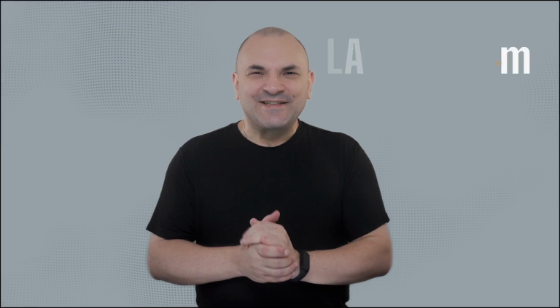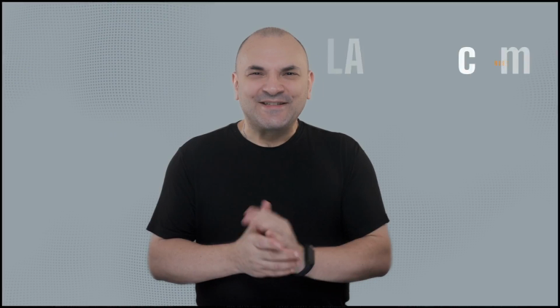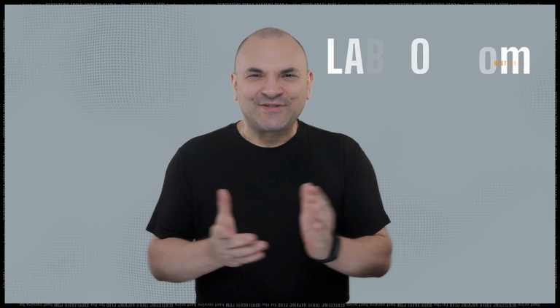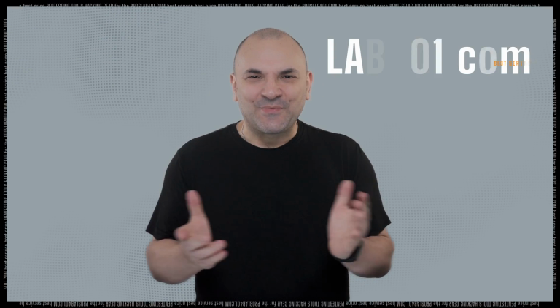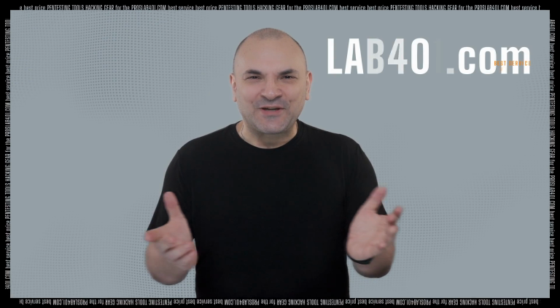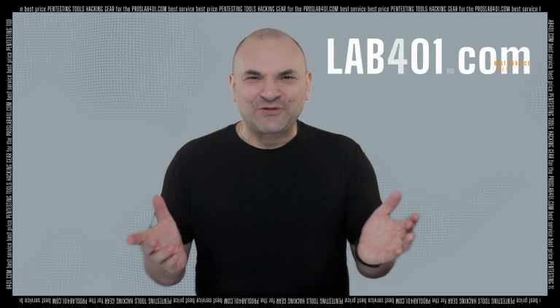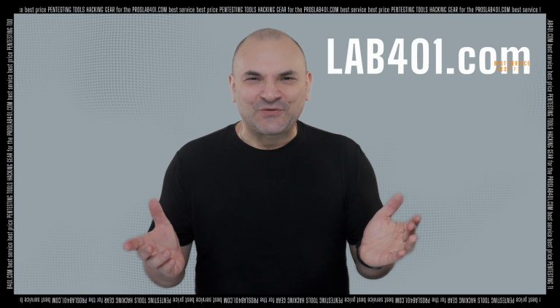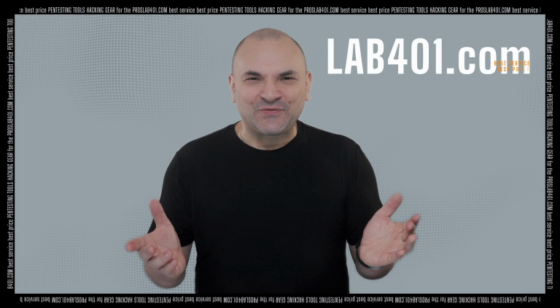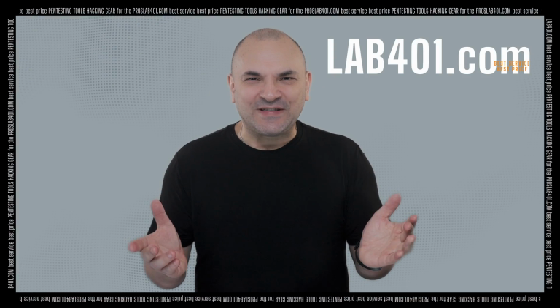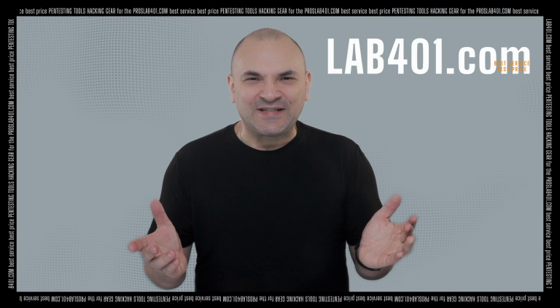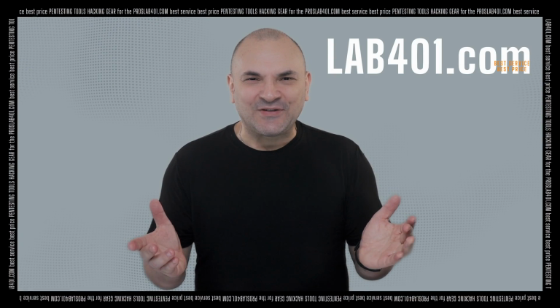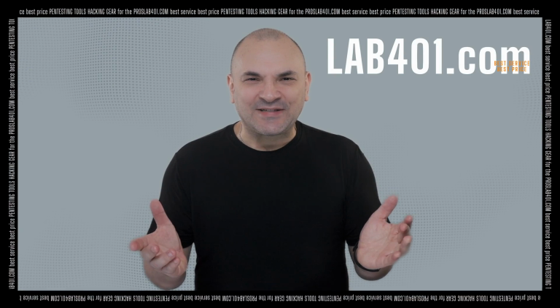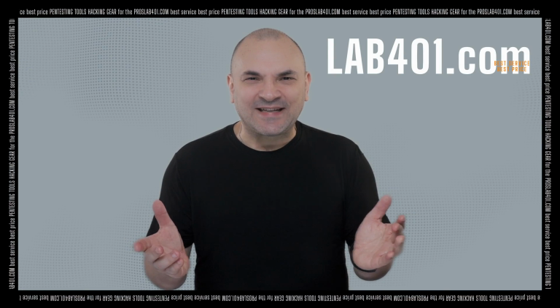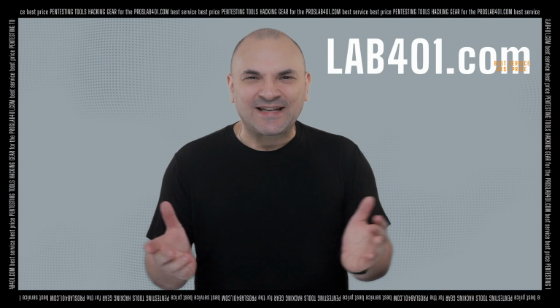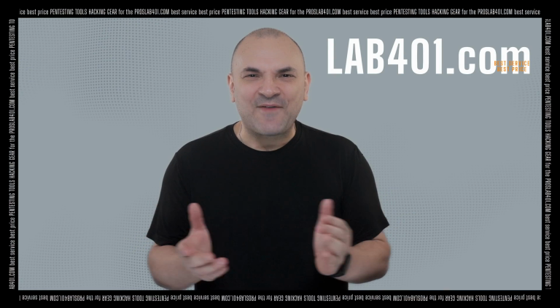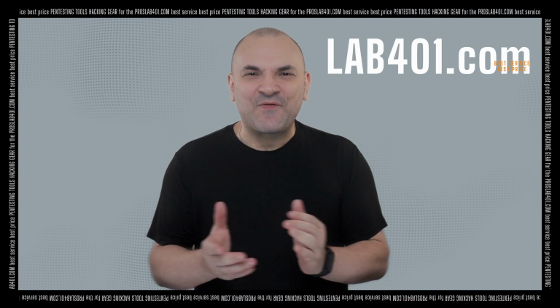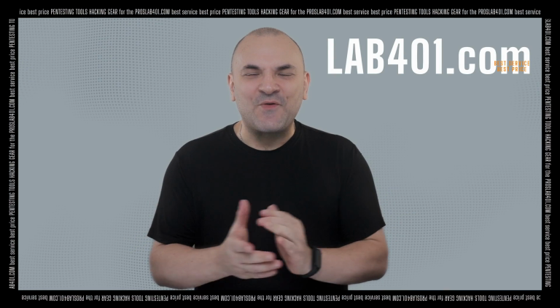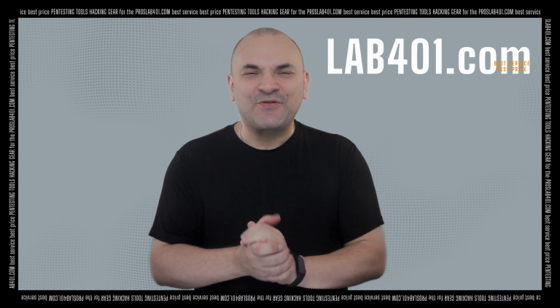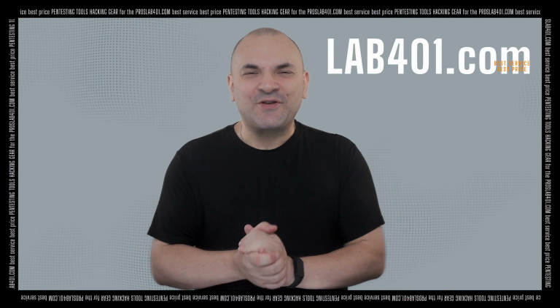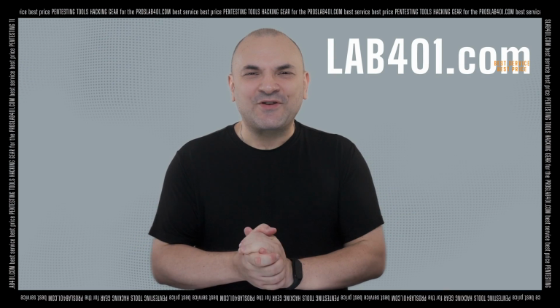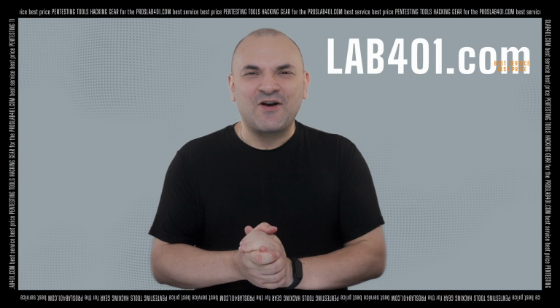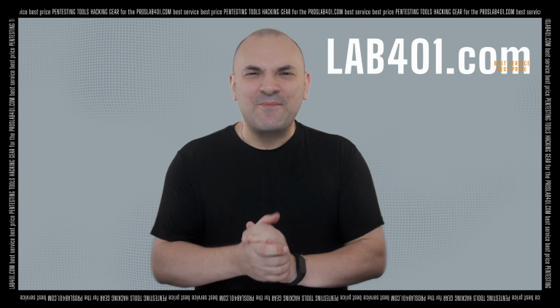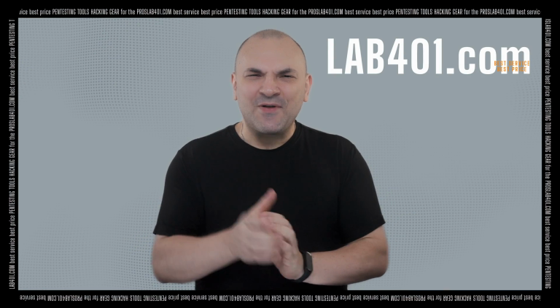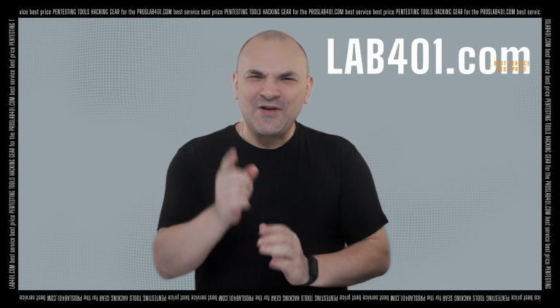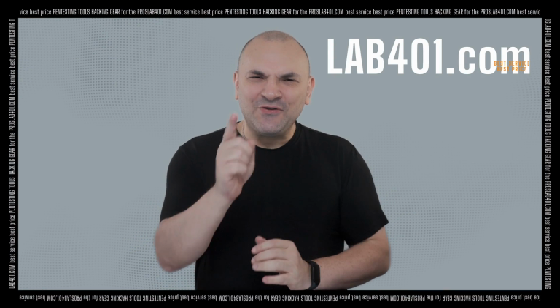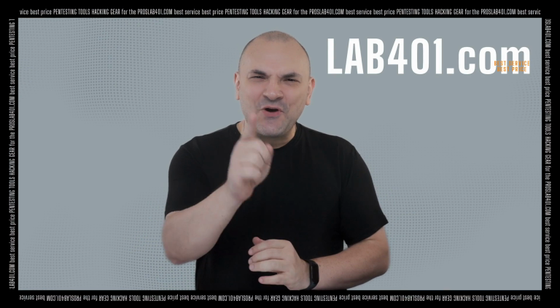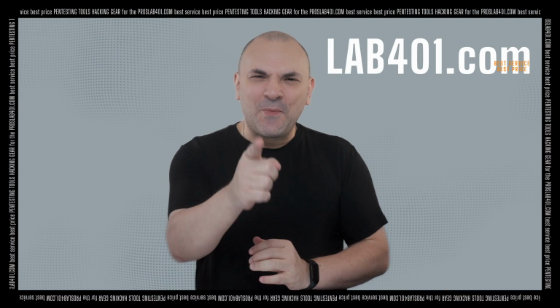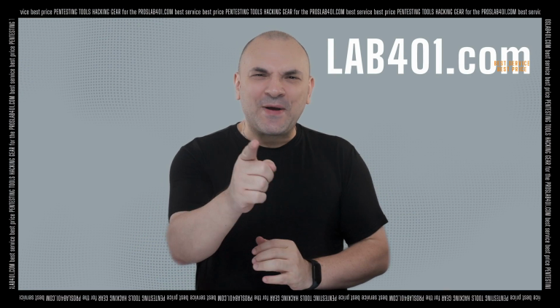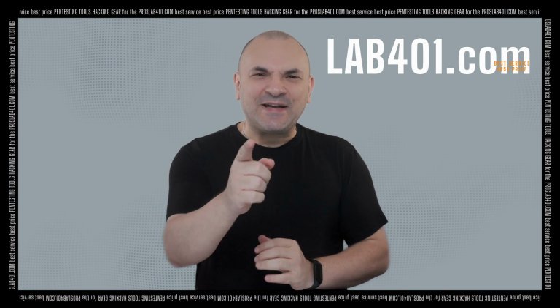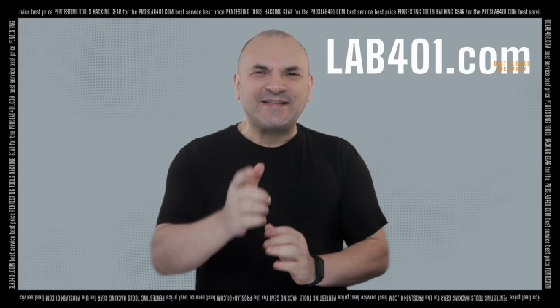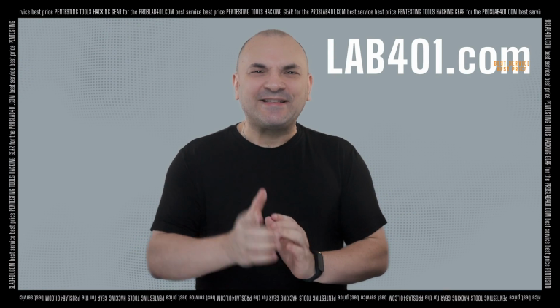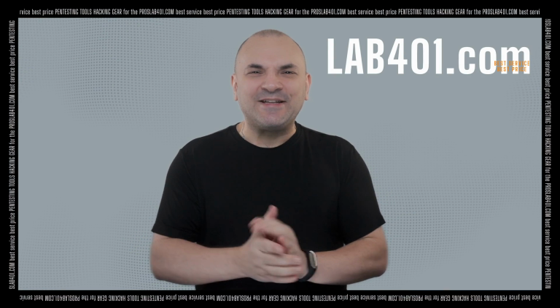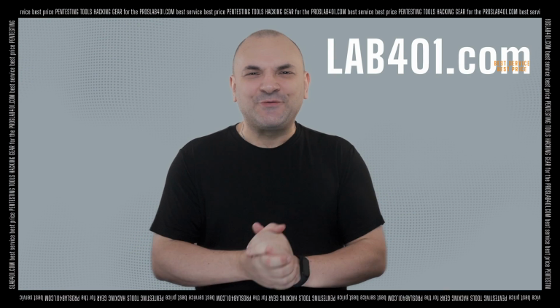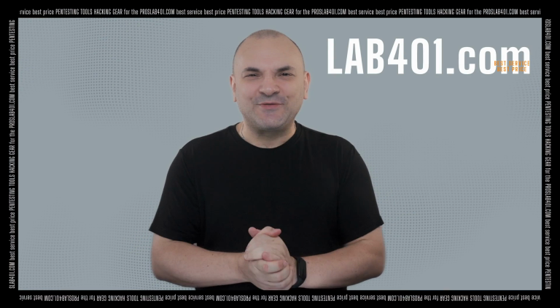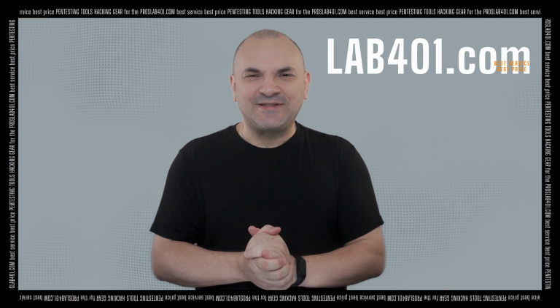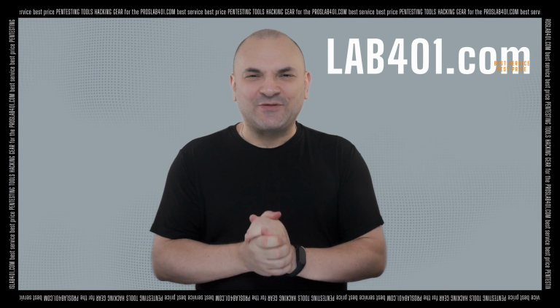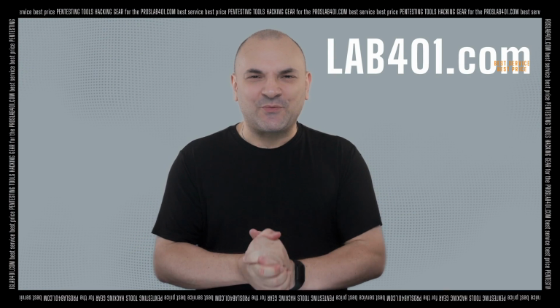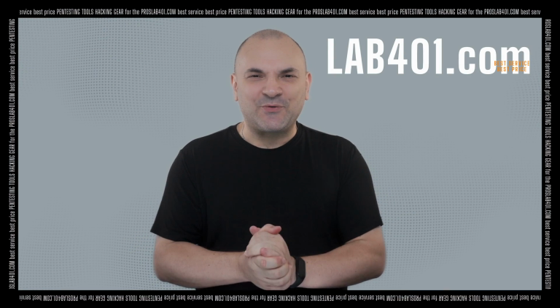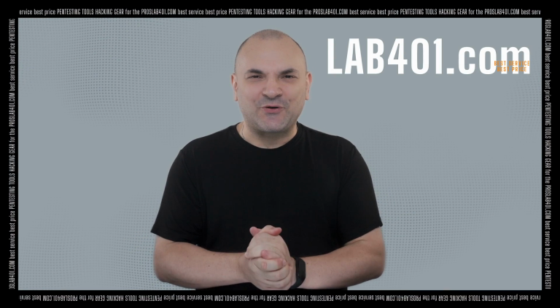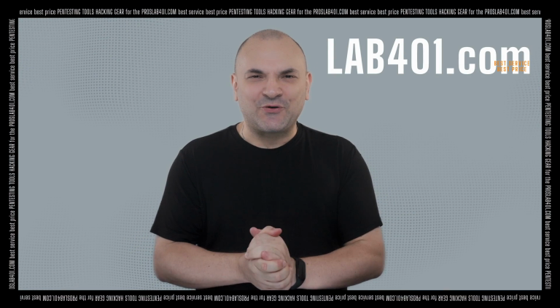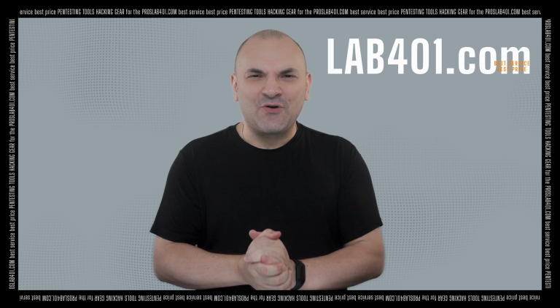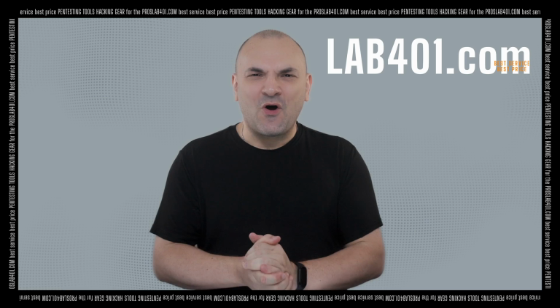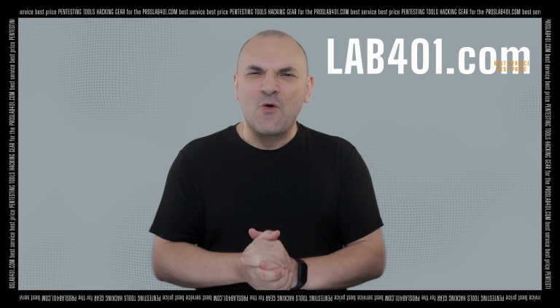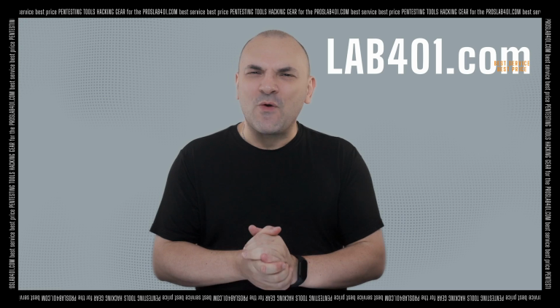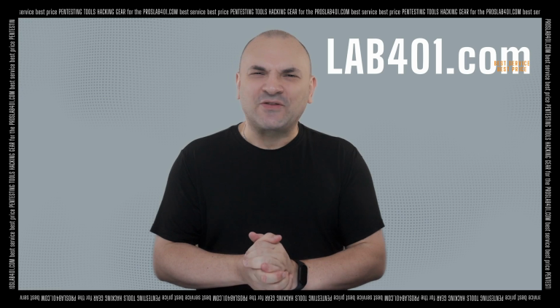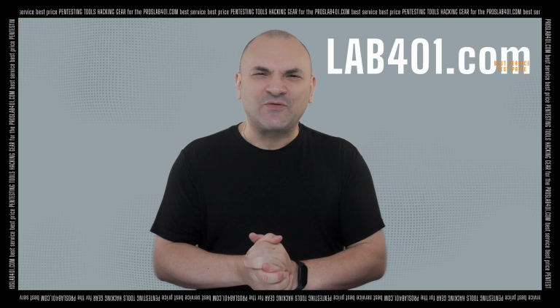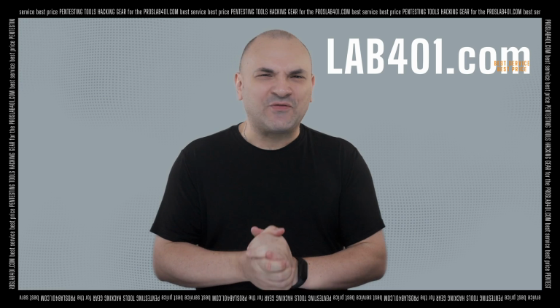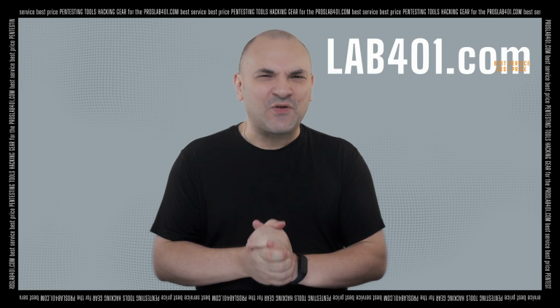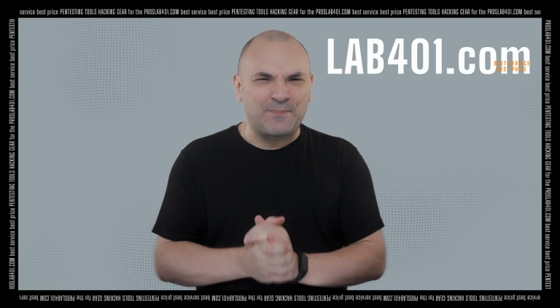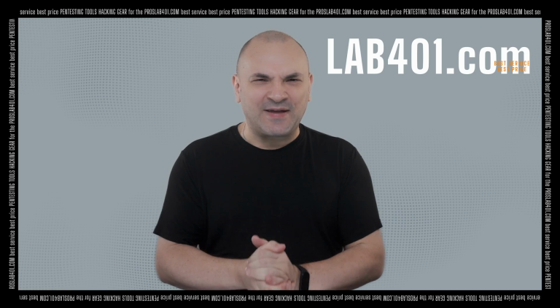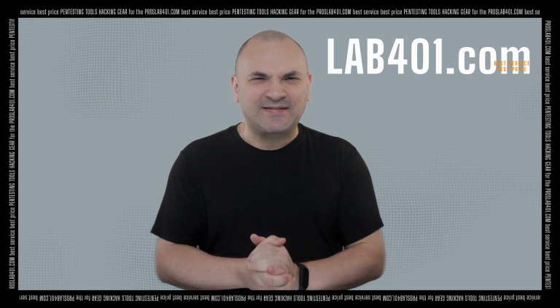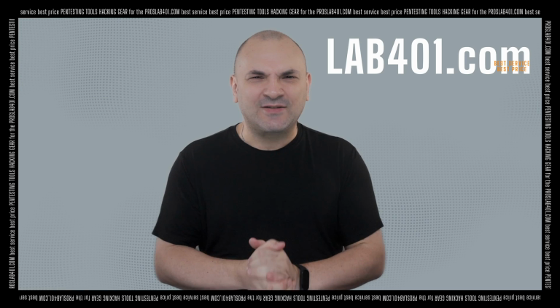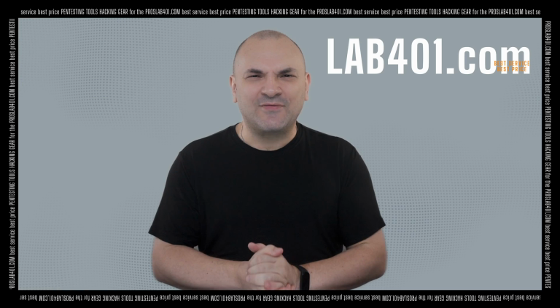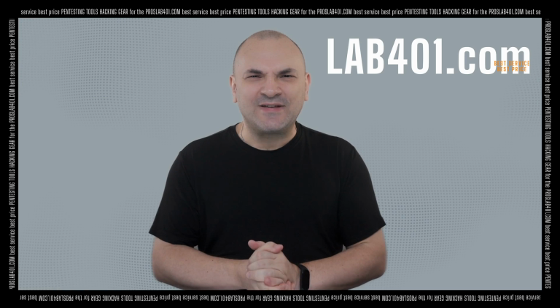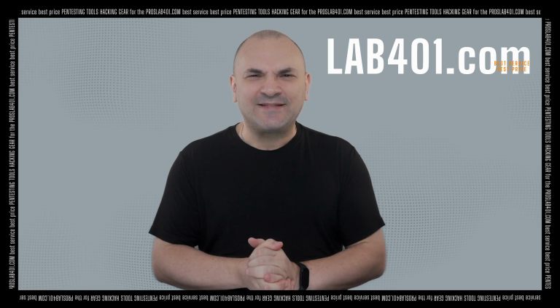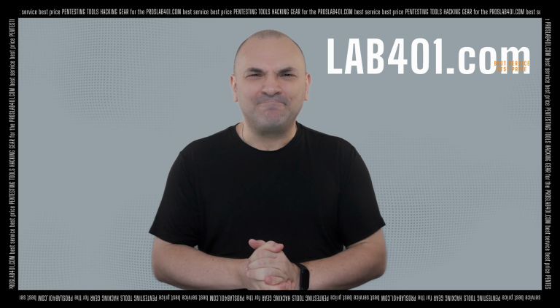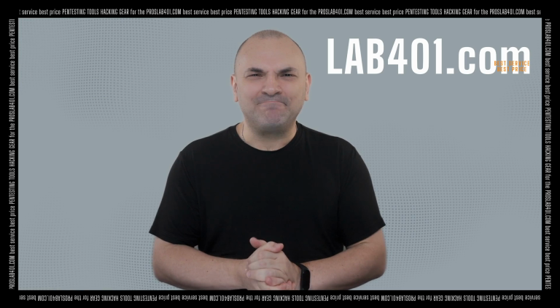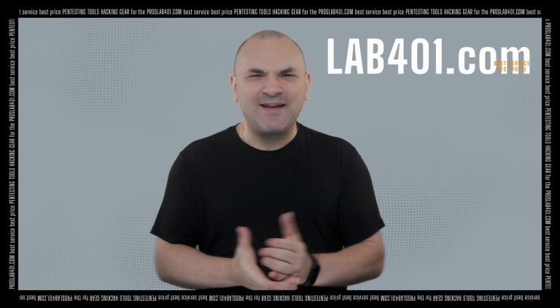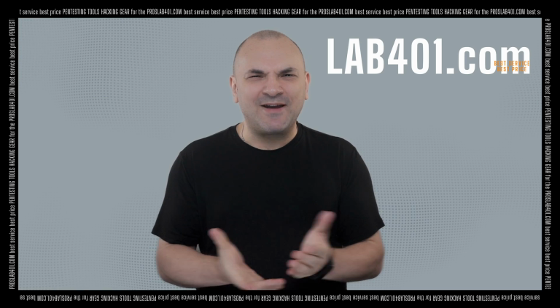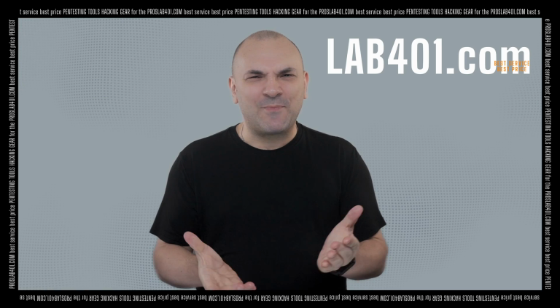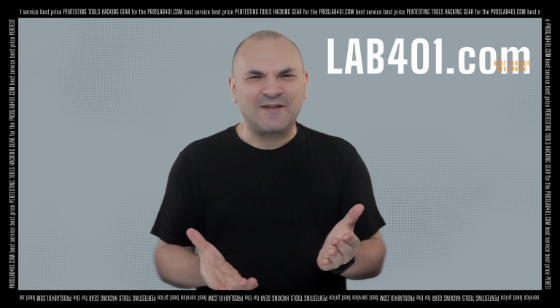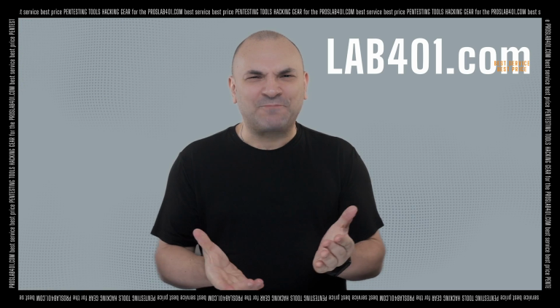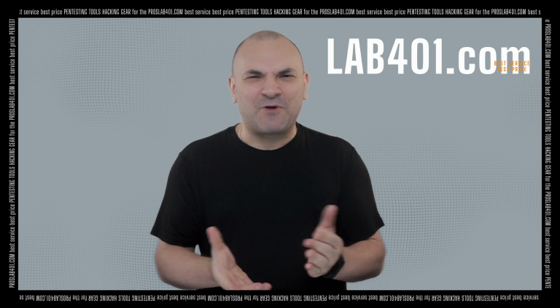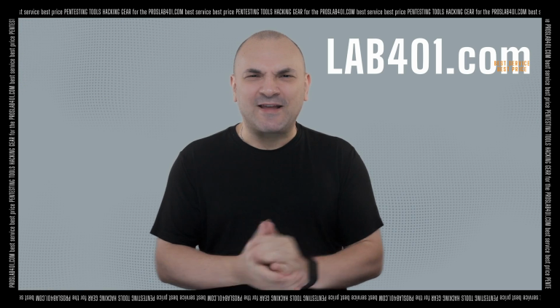So make sure to visit us at LaFOR1.com, your pen testing tools distributor, always with the best service and the best price. Take care and see you next time.